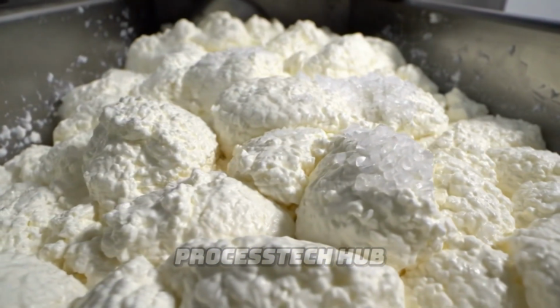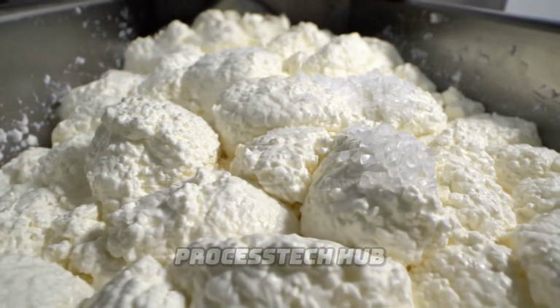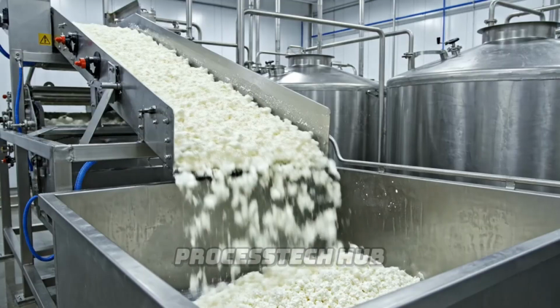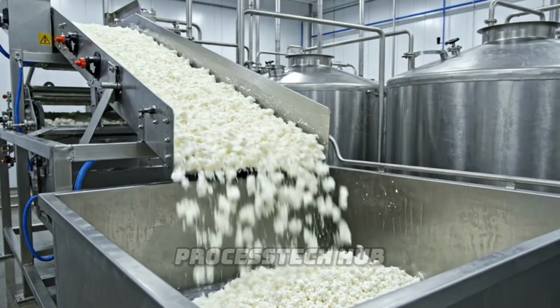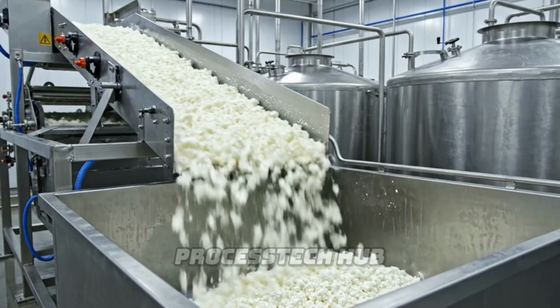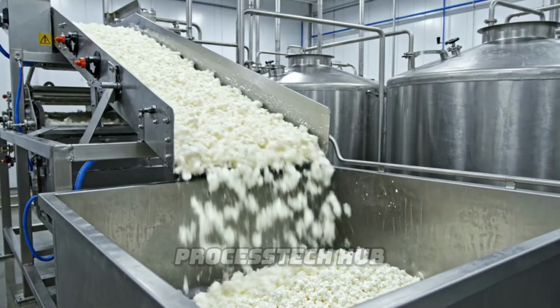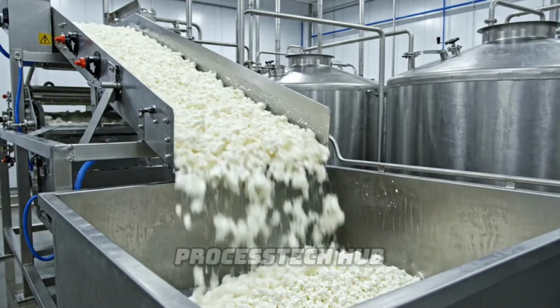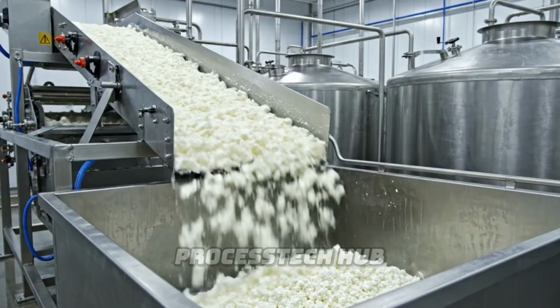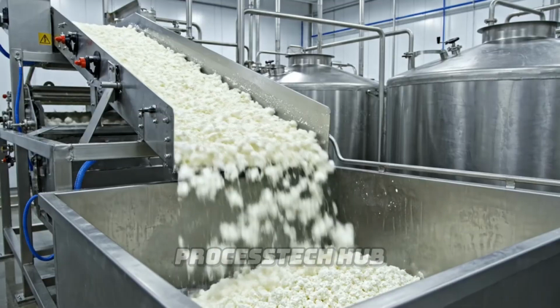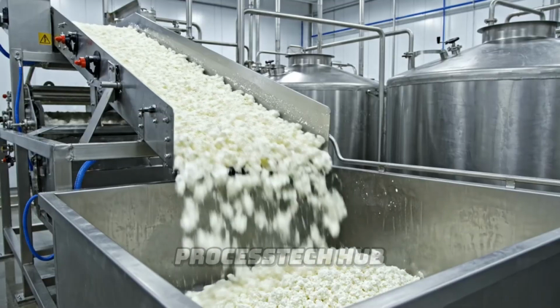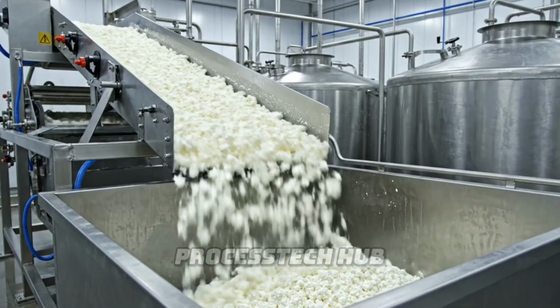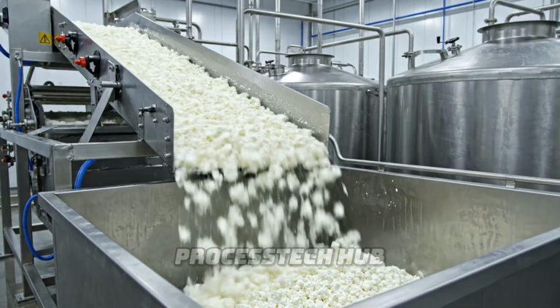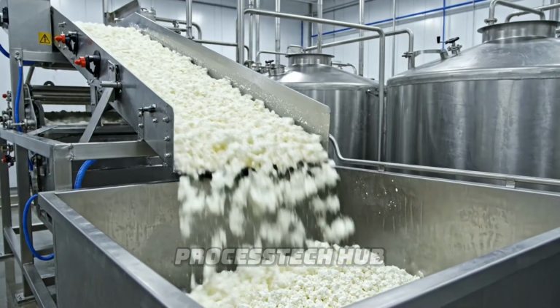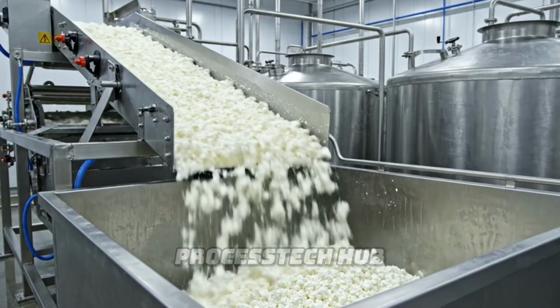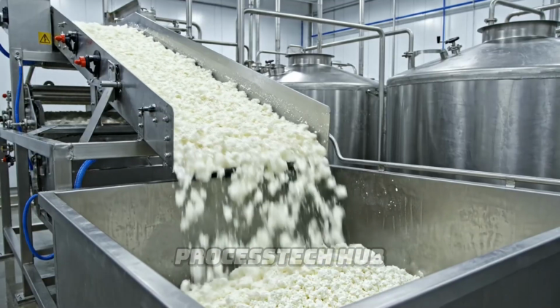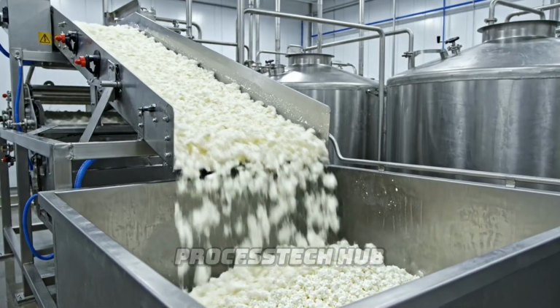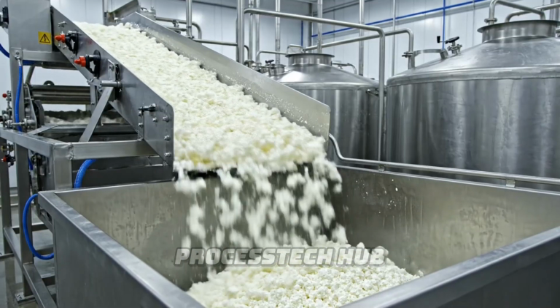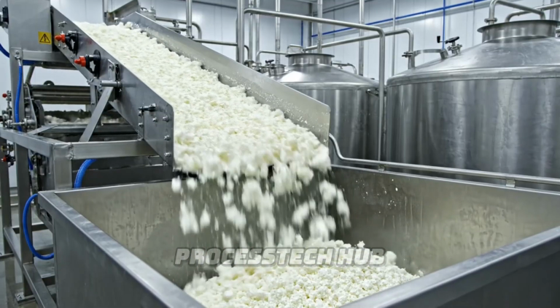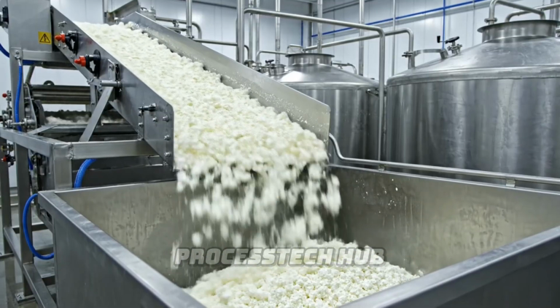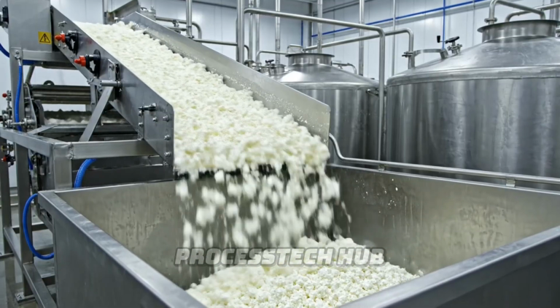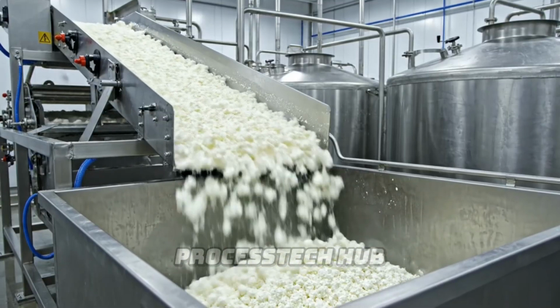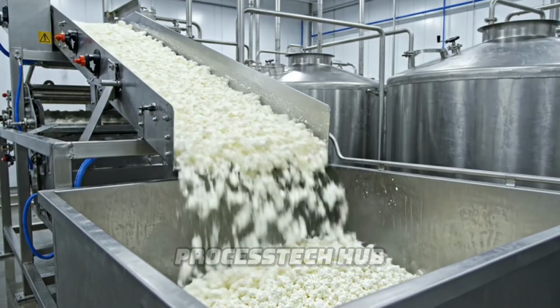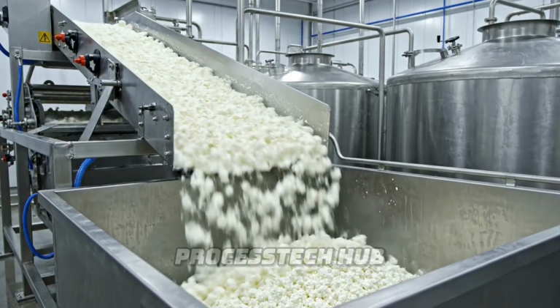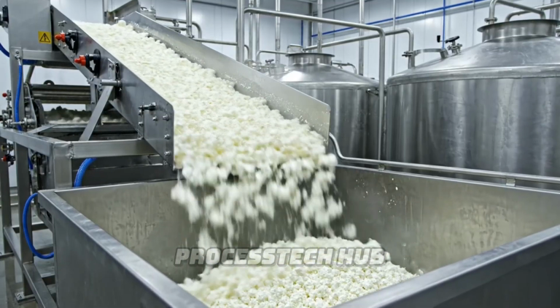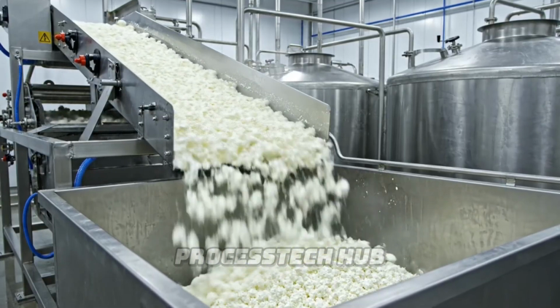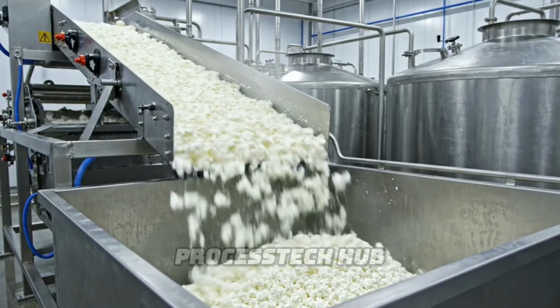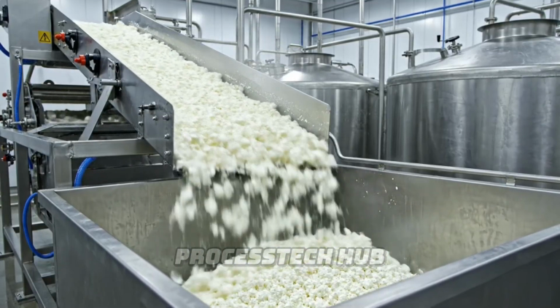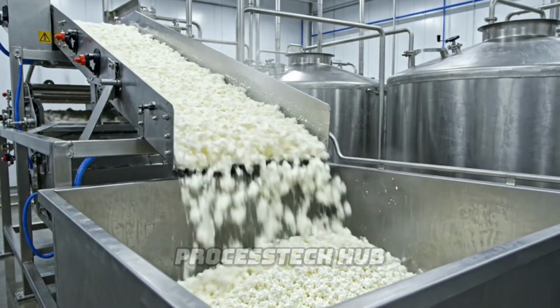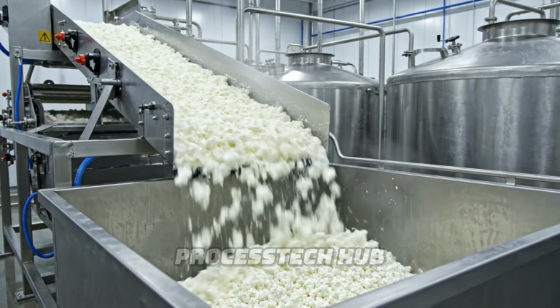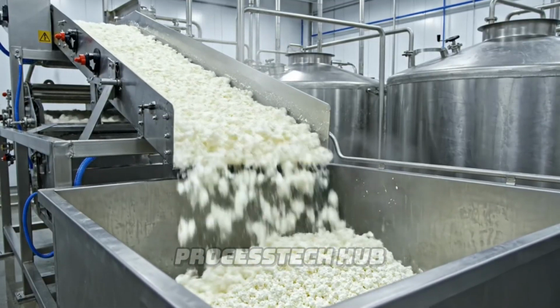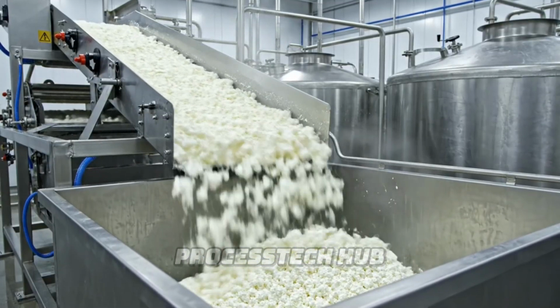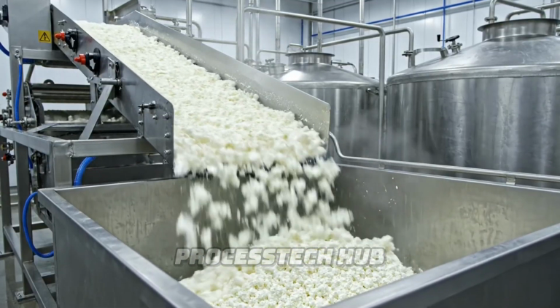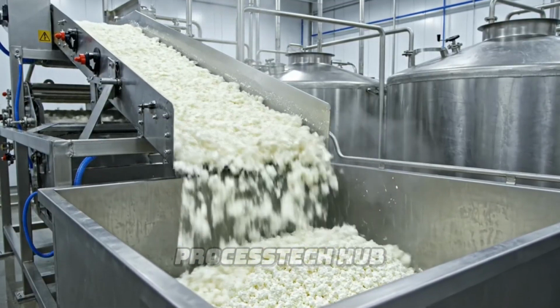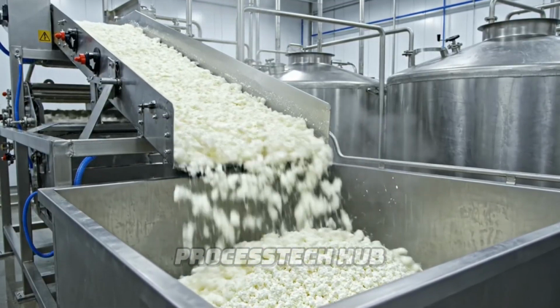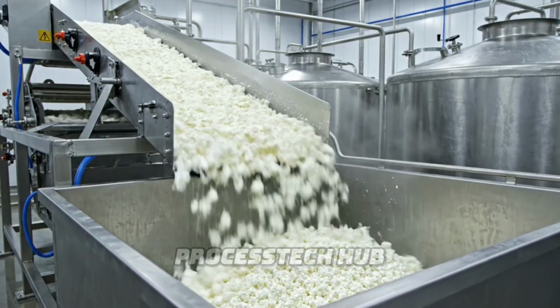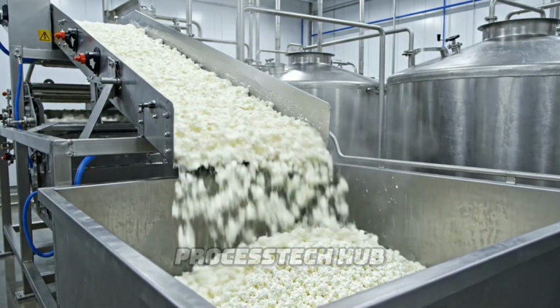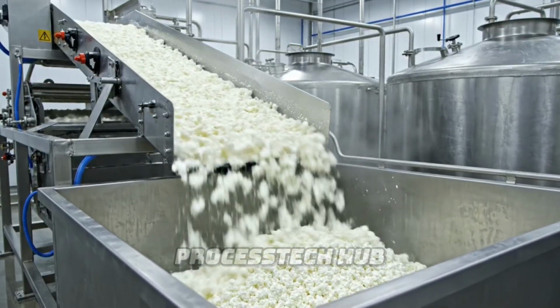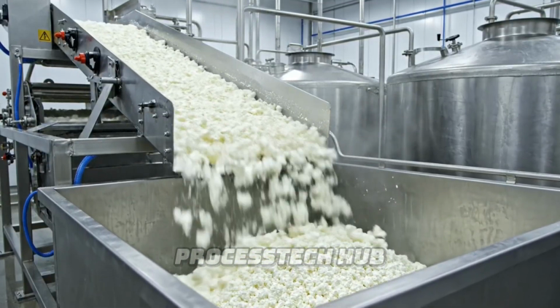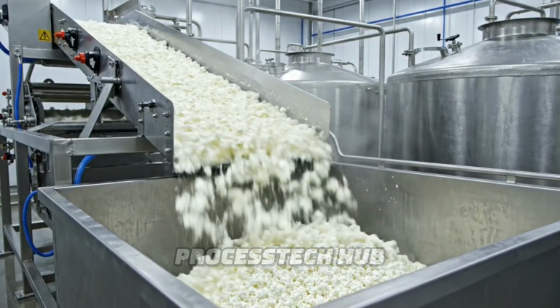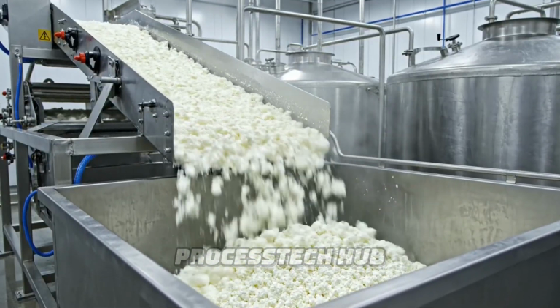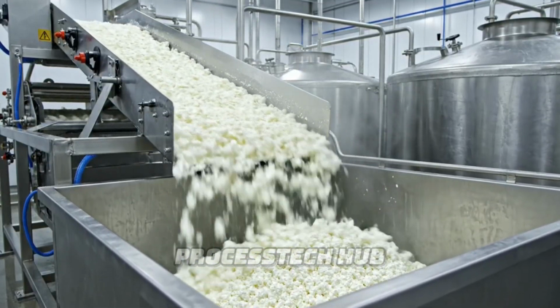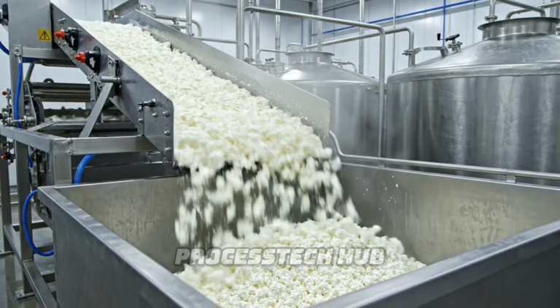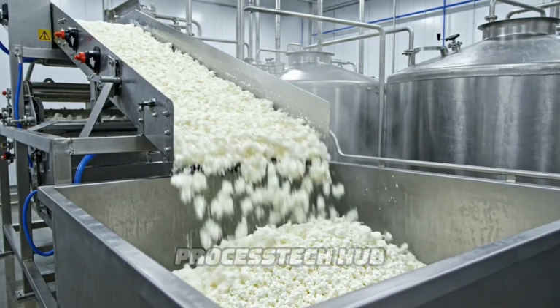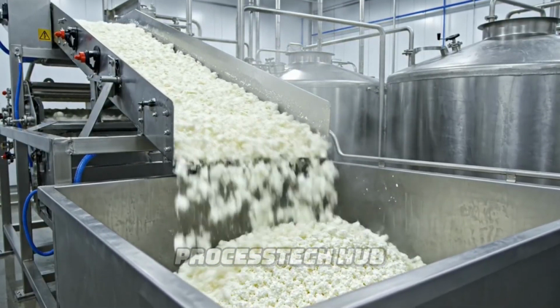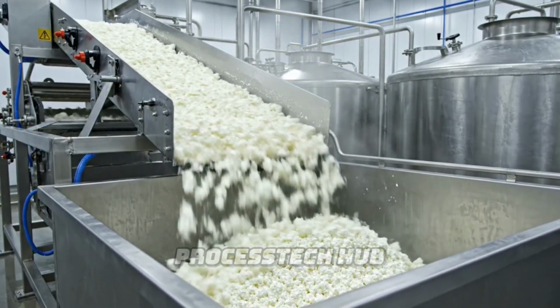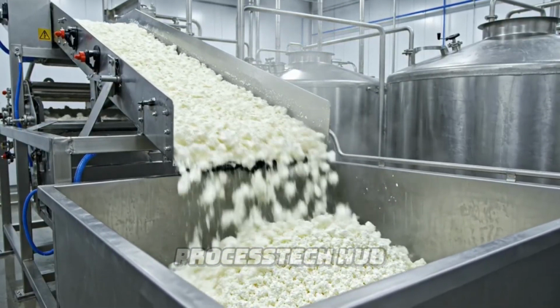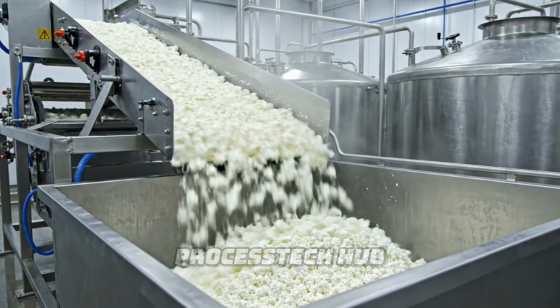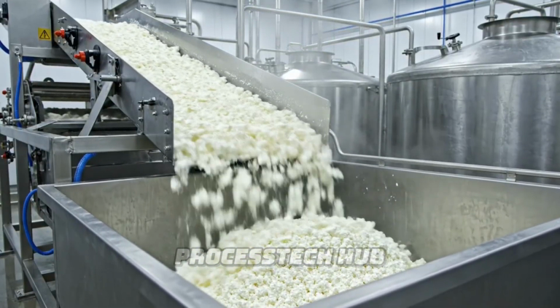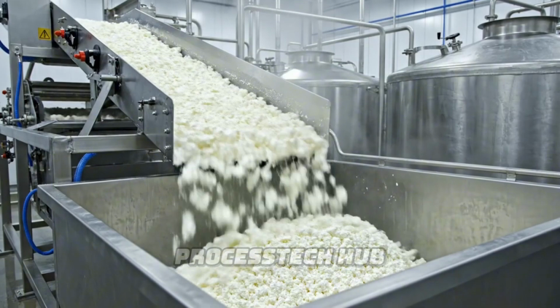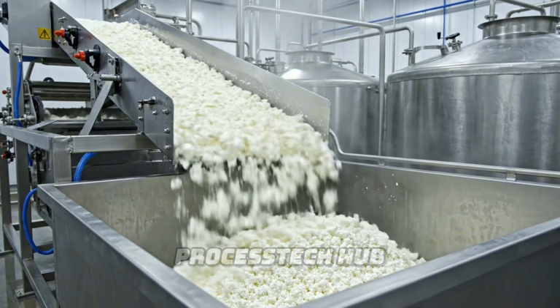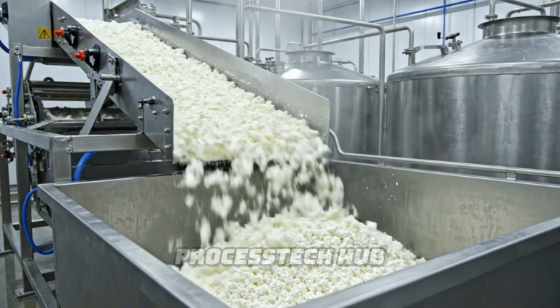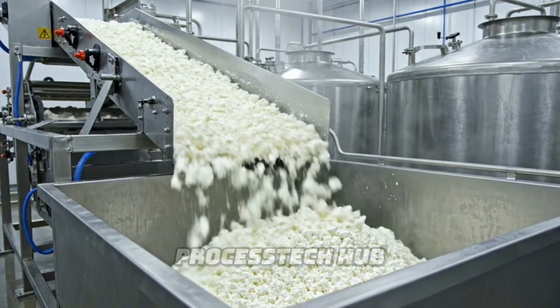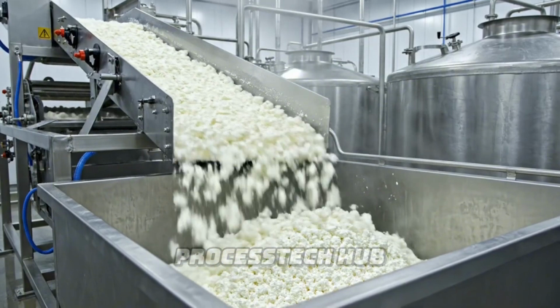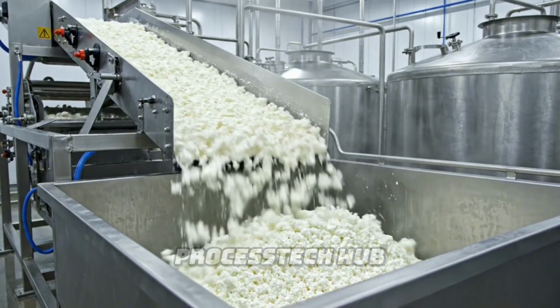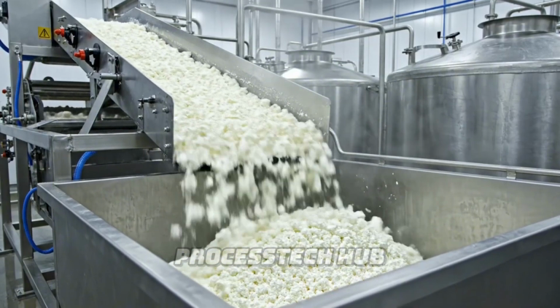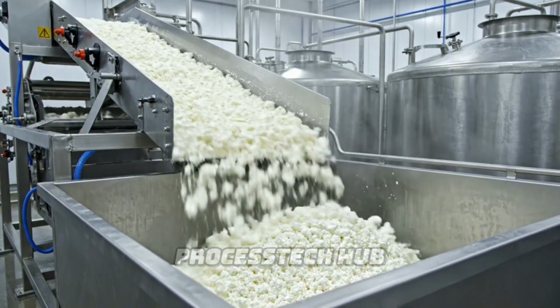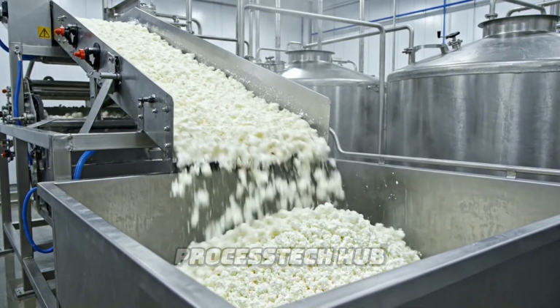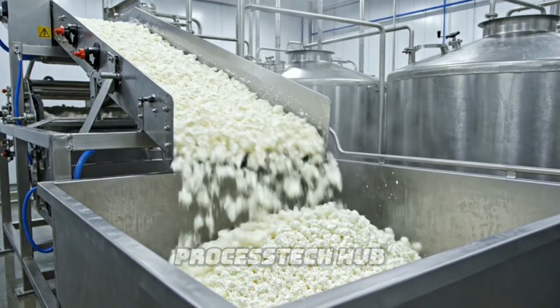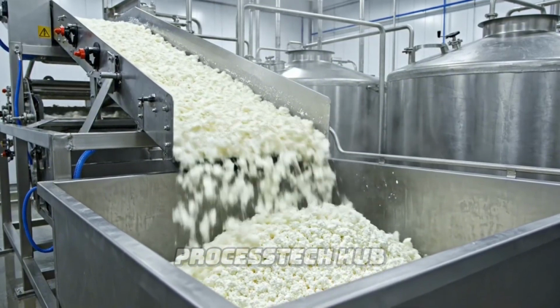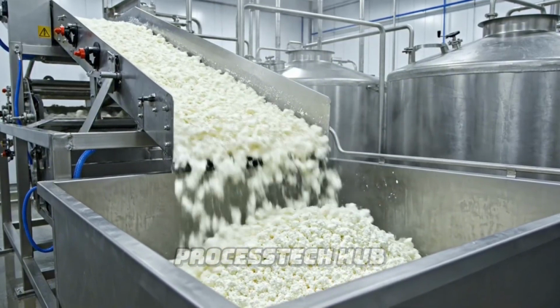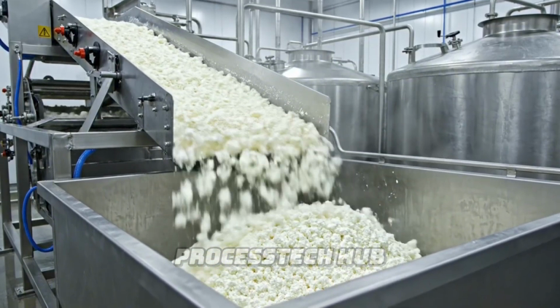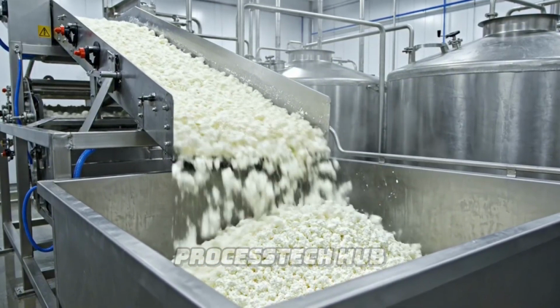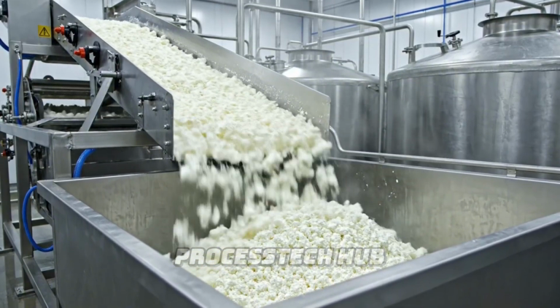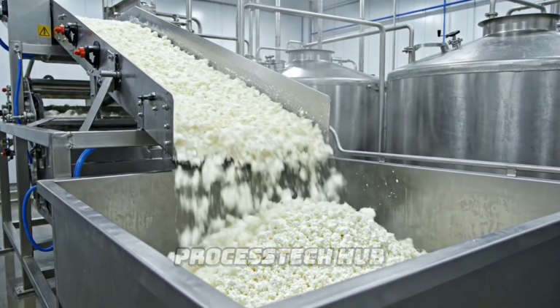Next, the salted curds travel up the chute and into the finishing bins, a crucial step in our modern yet traditional process.